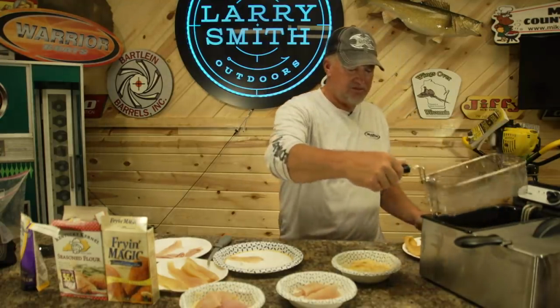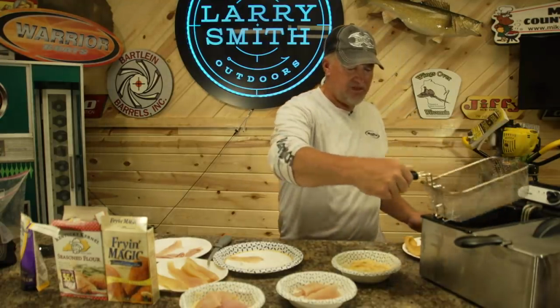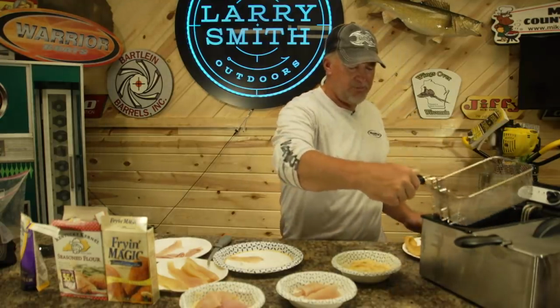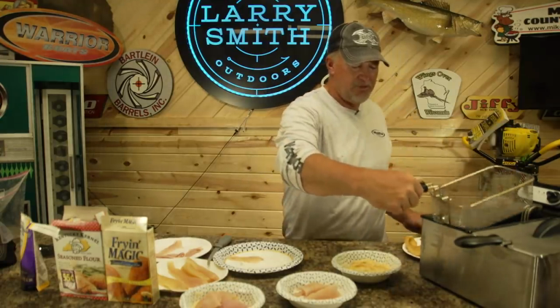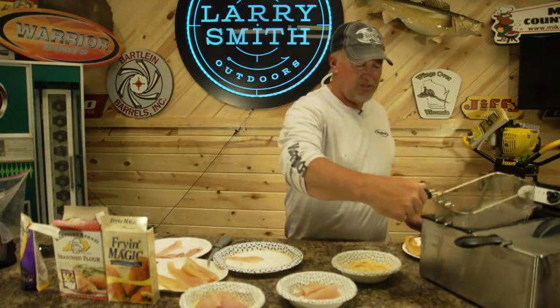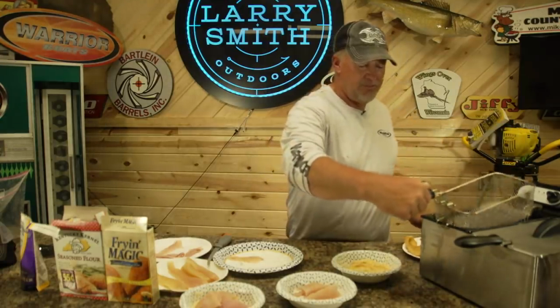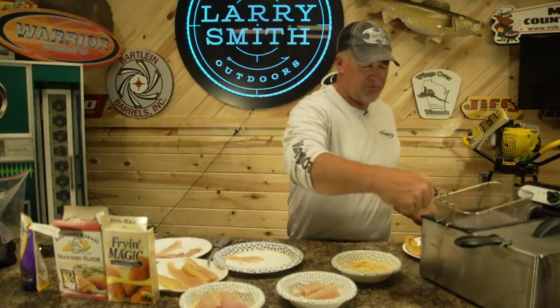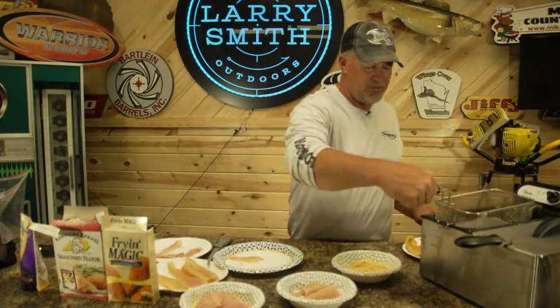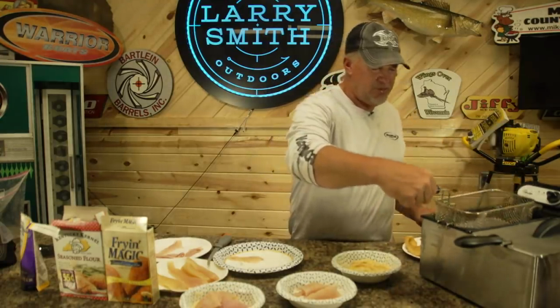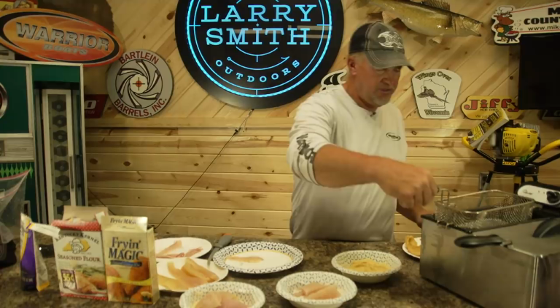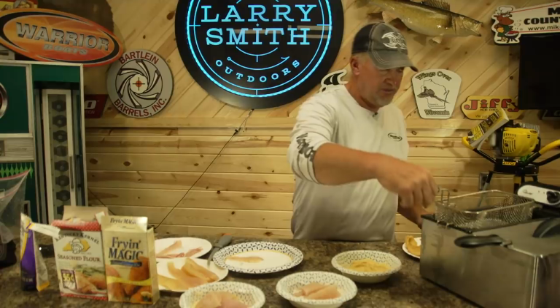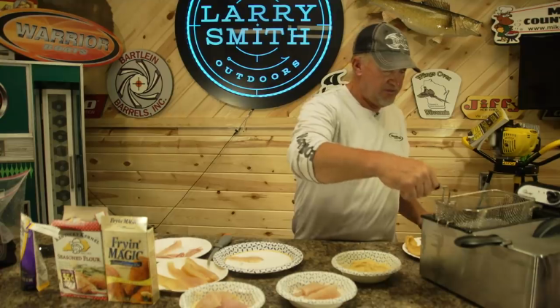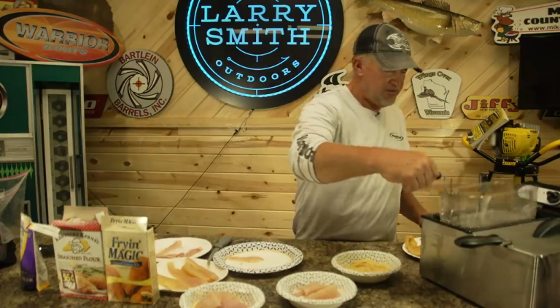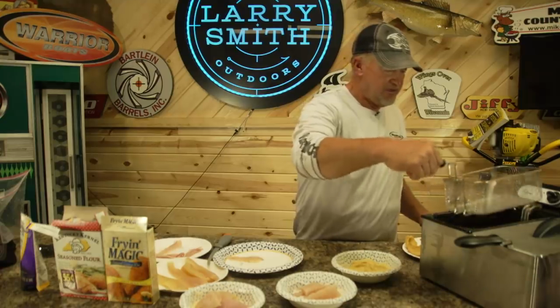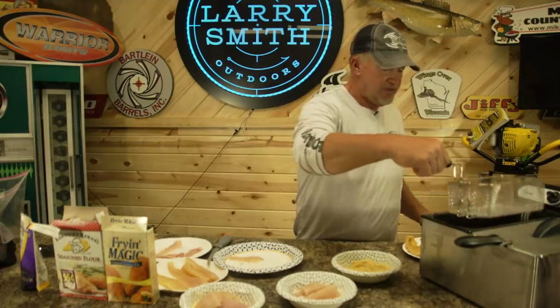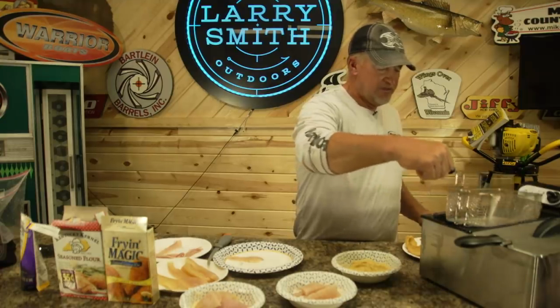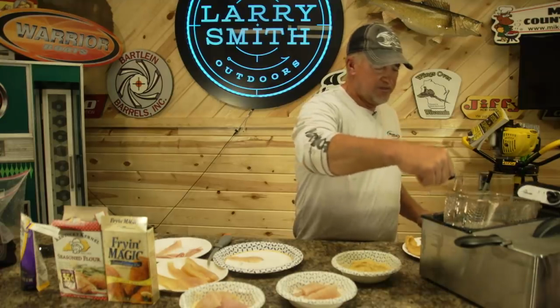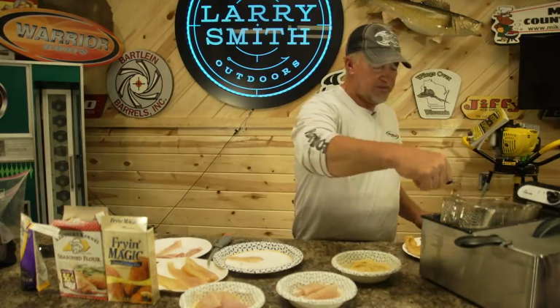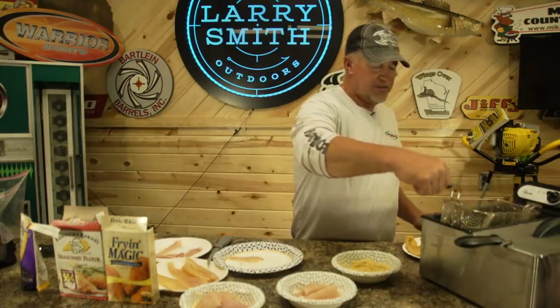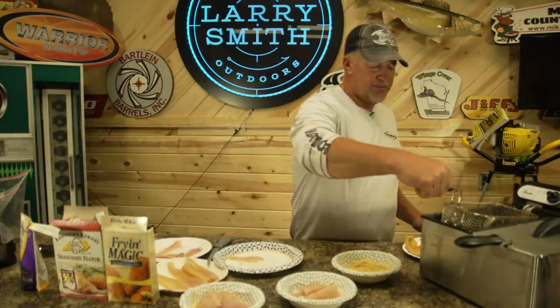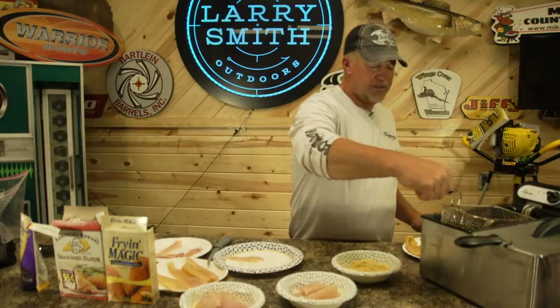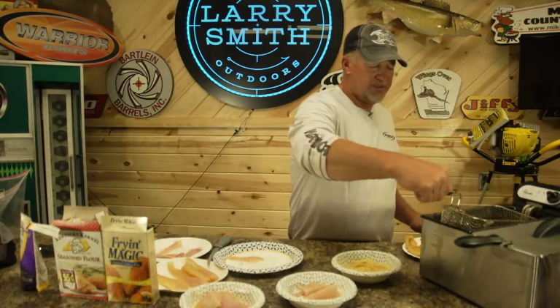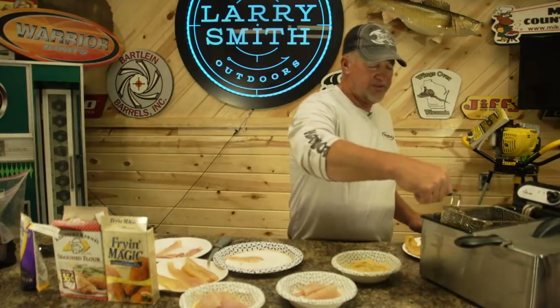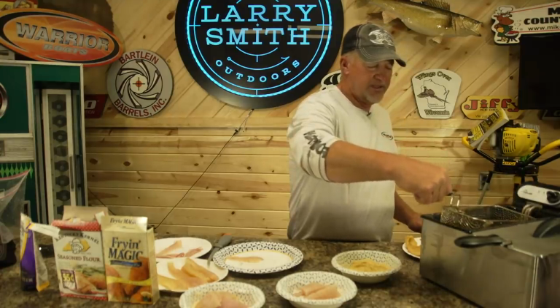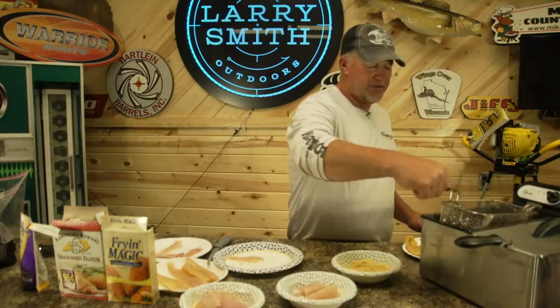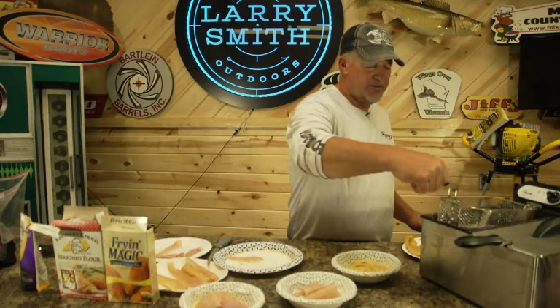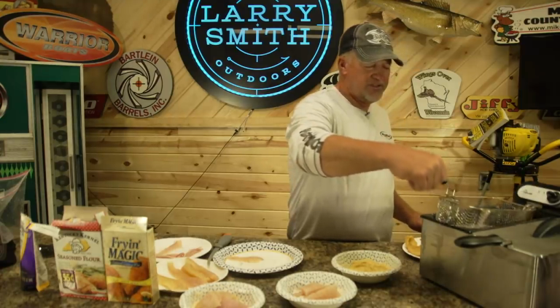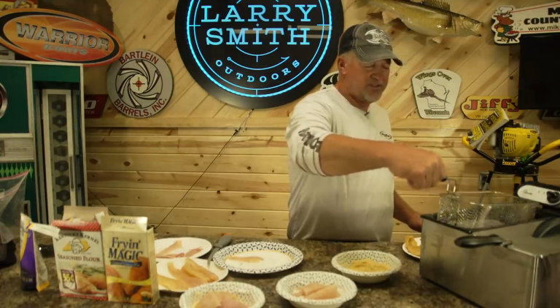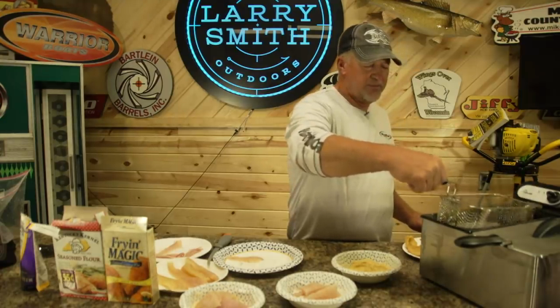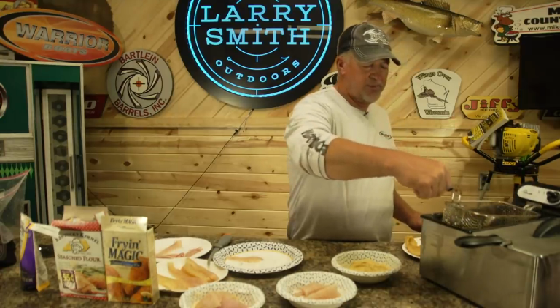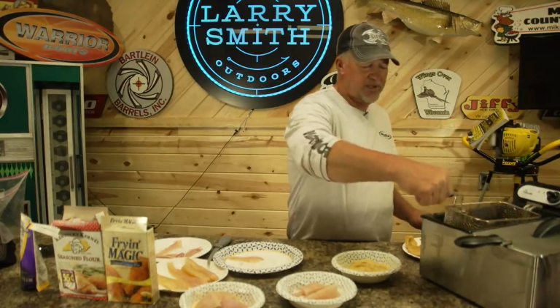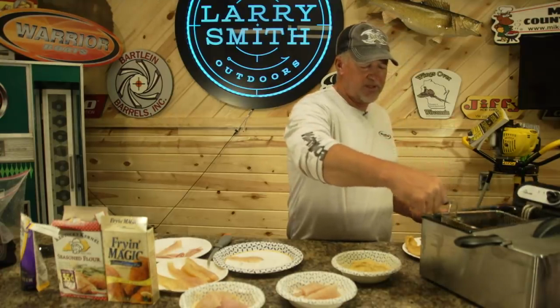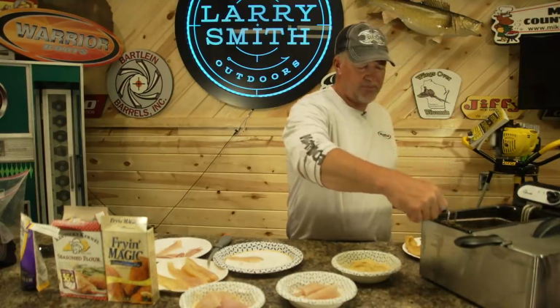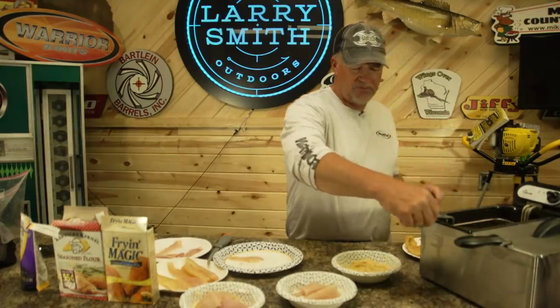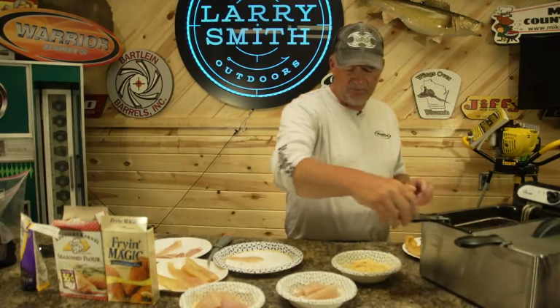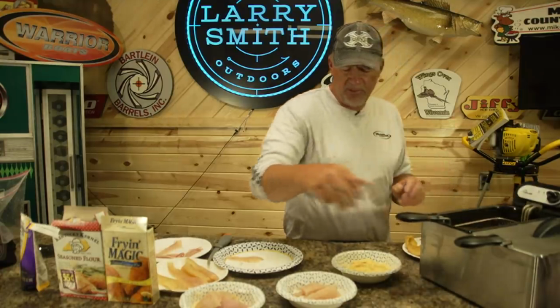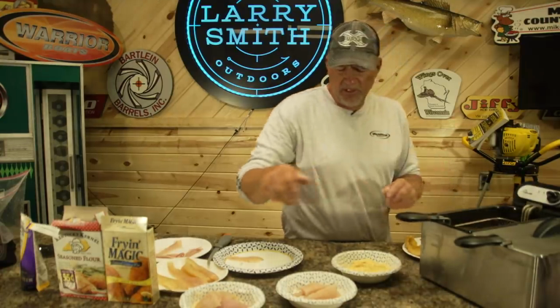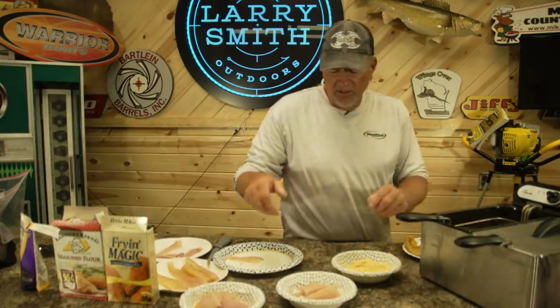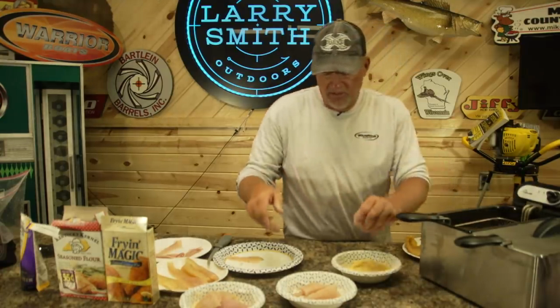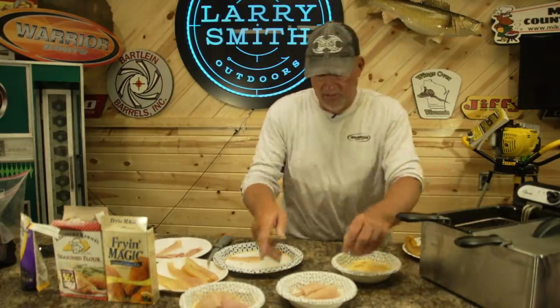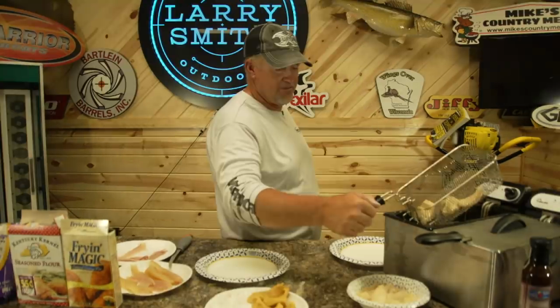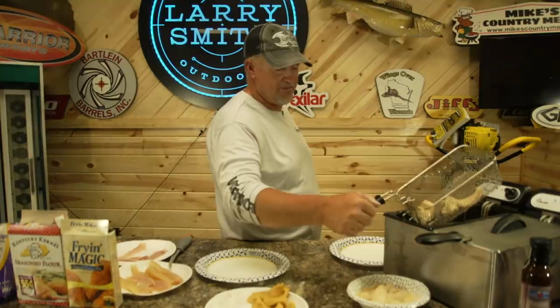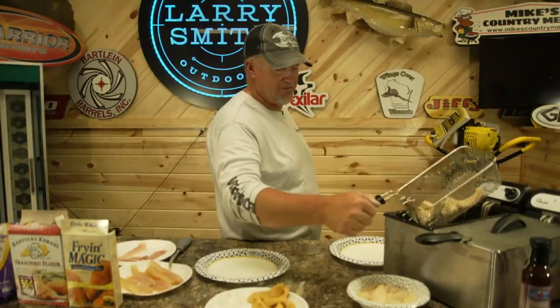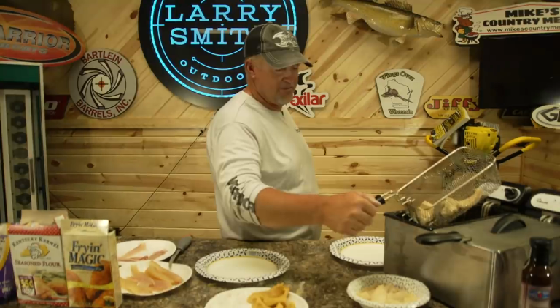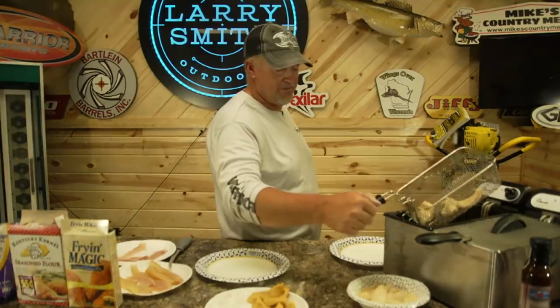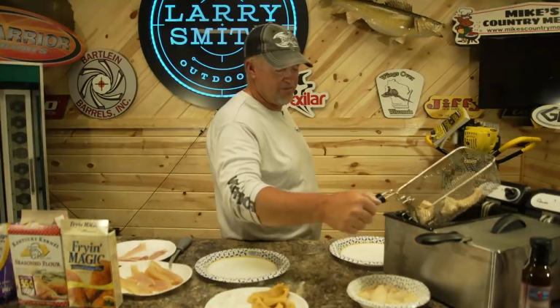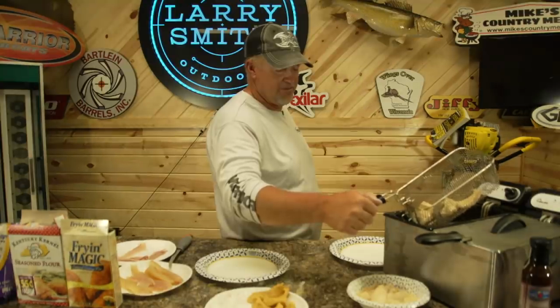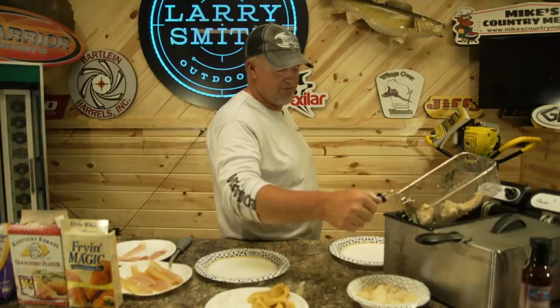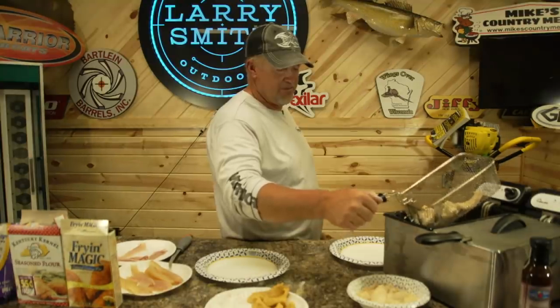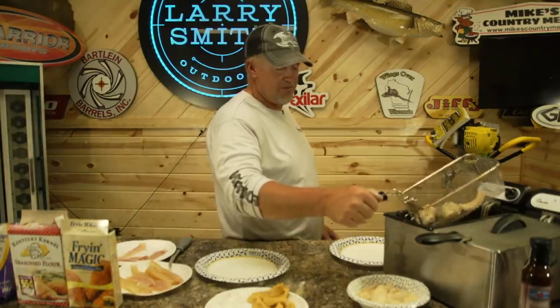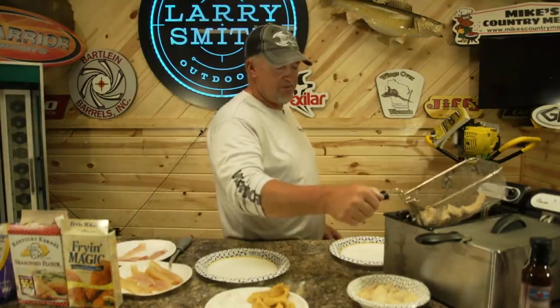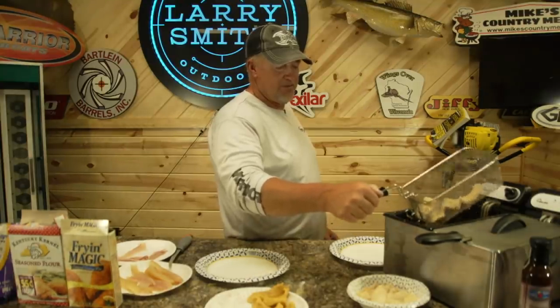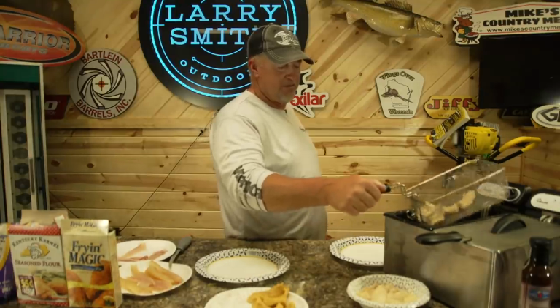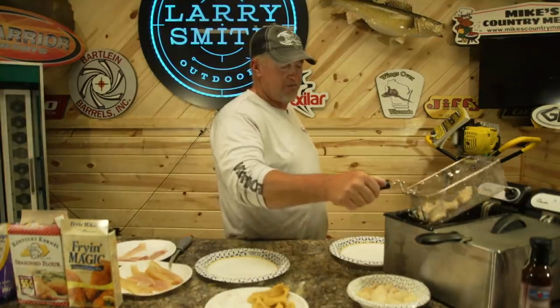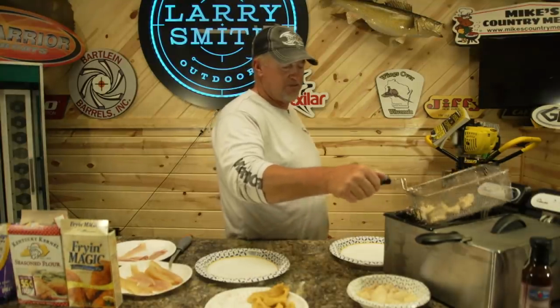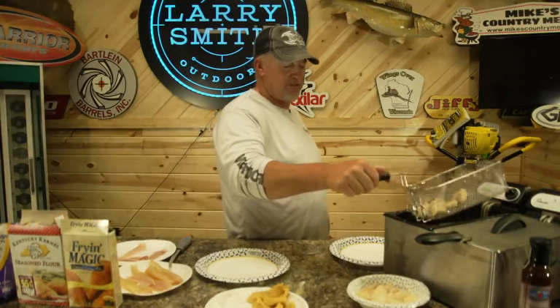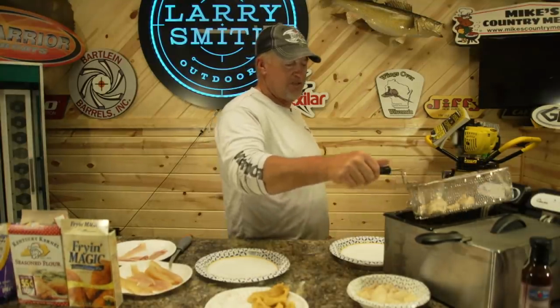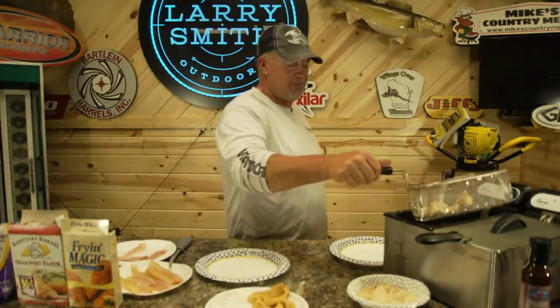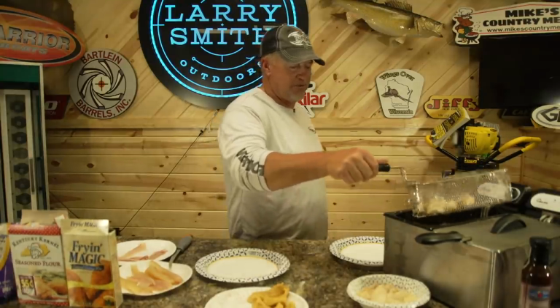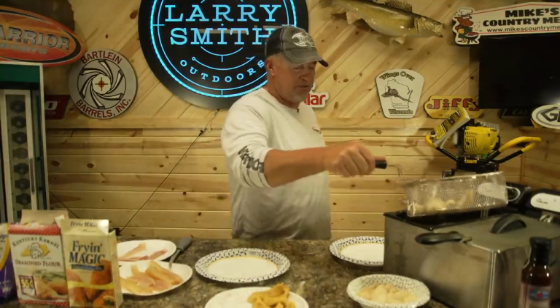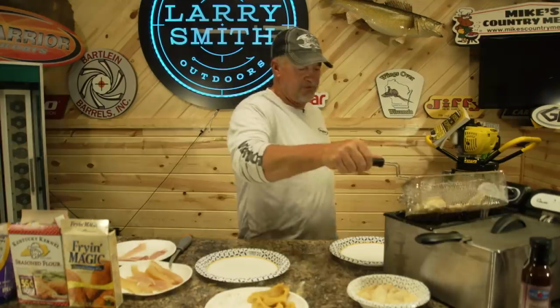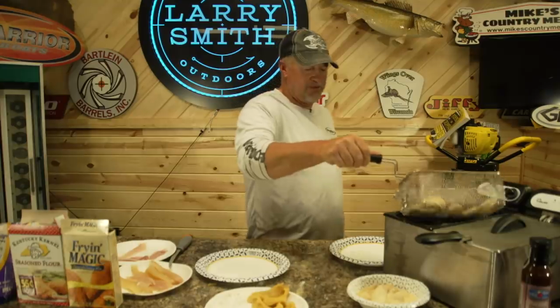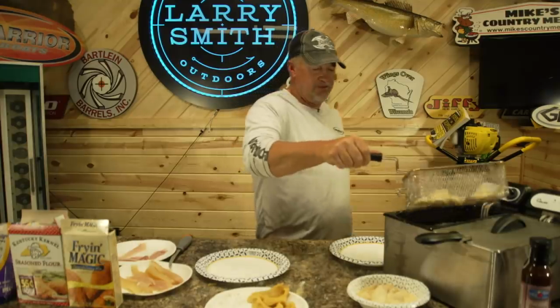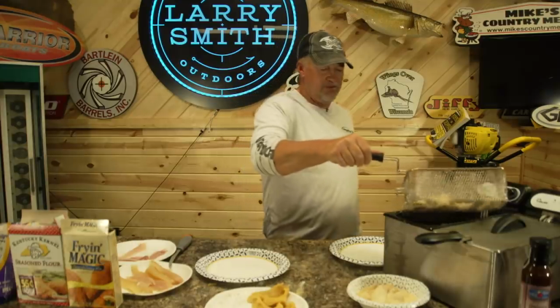Sample number one. I'm gonna let that grease get back up to par. Sample number two.